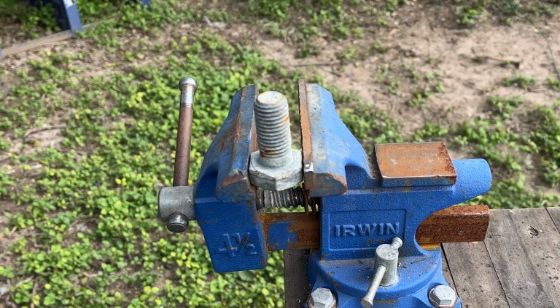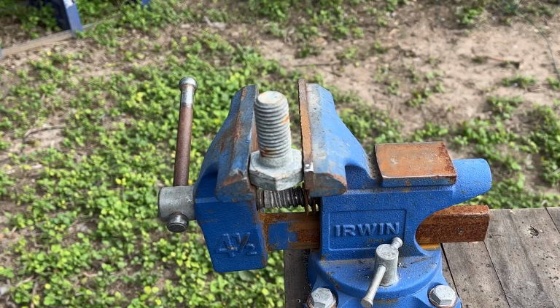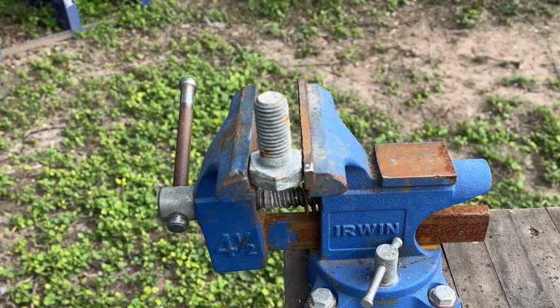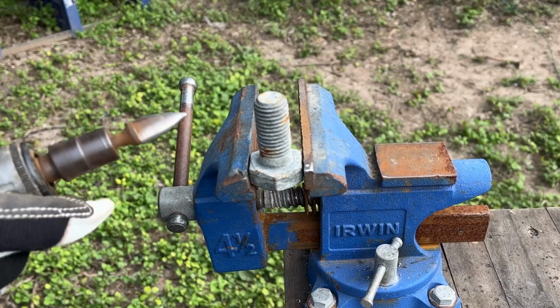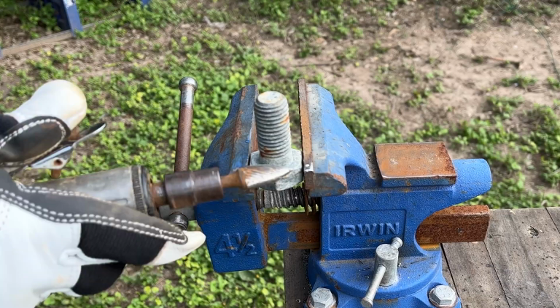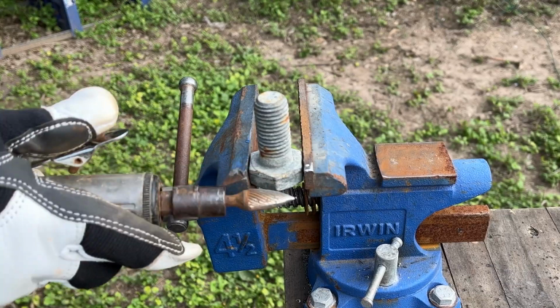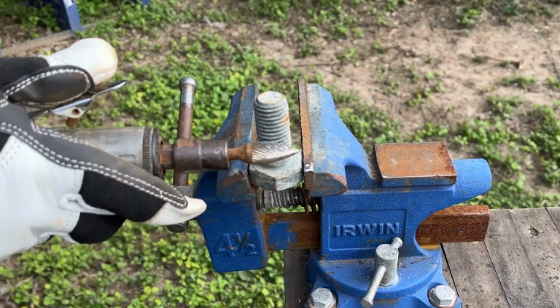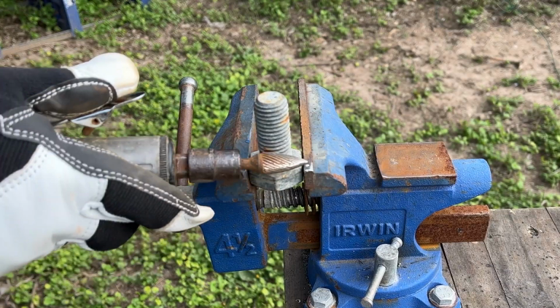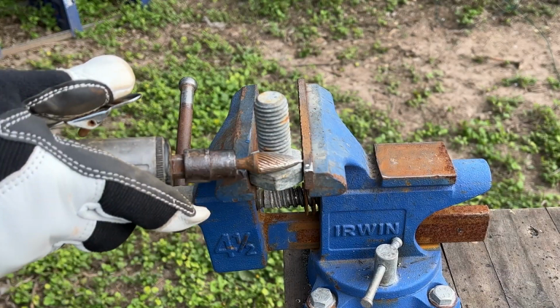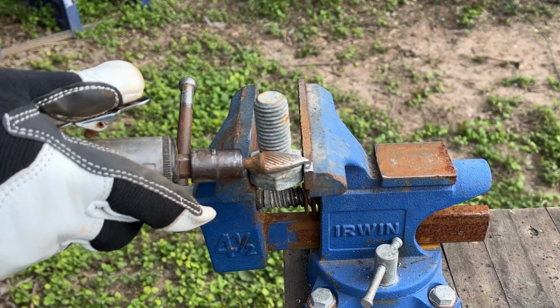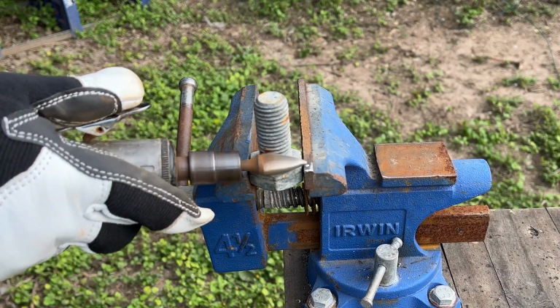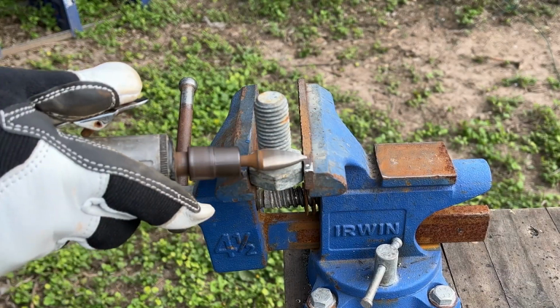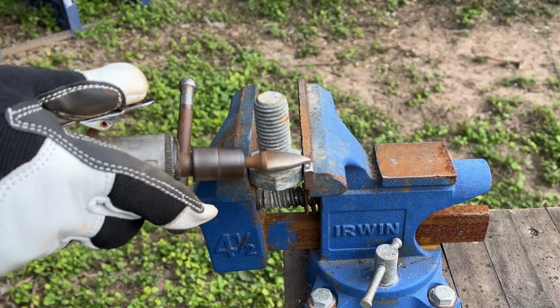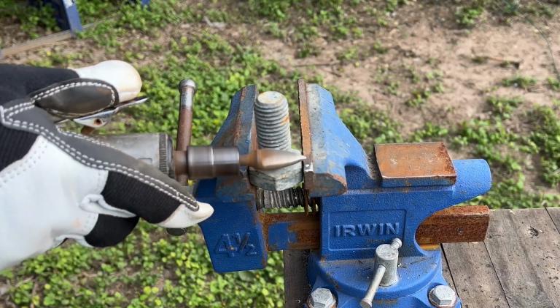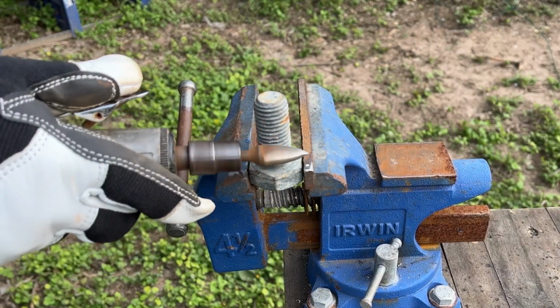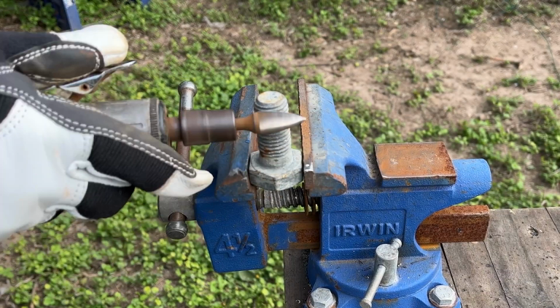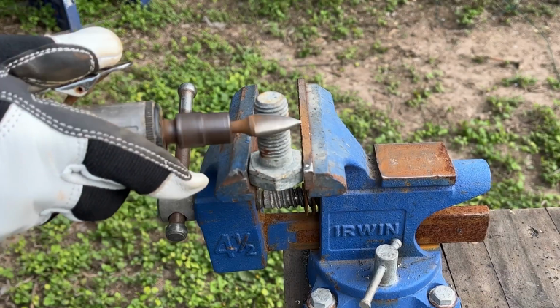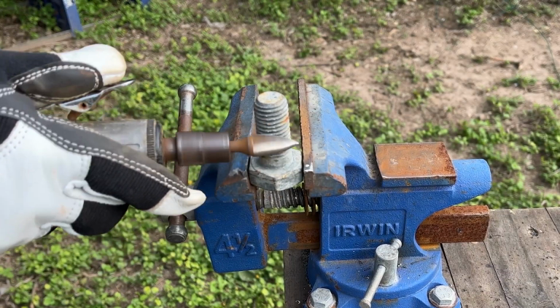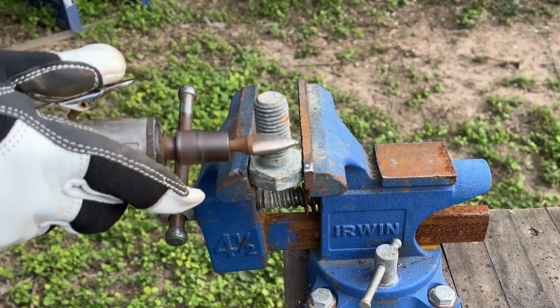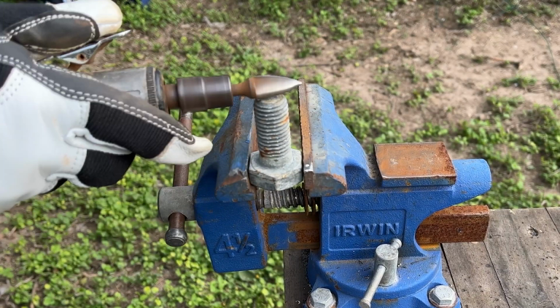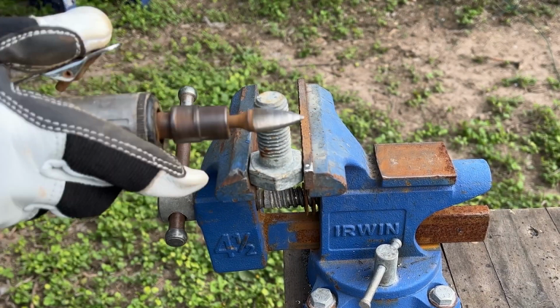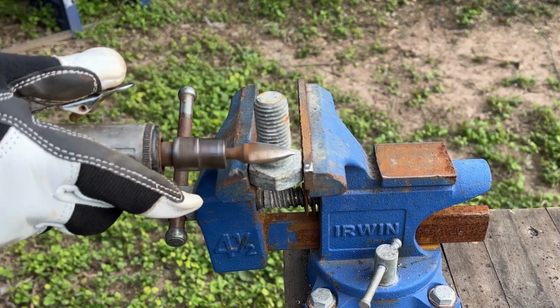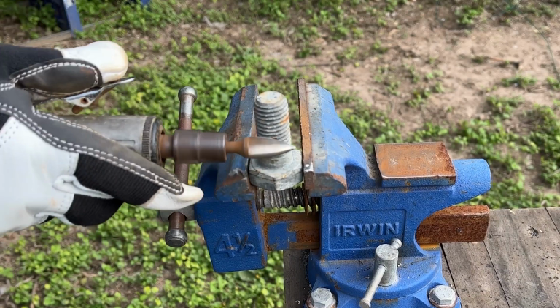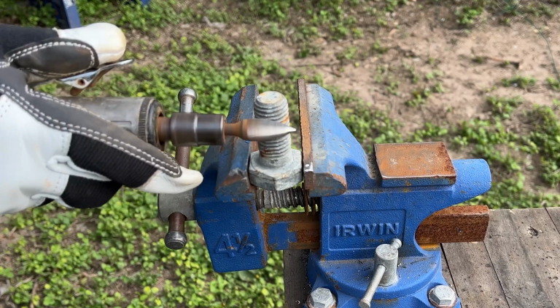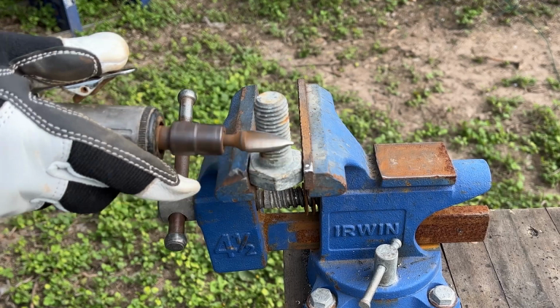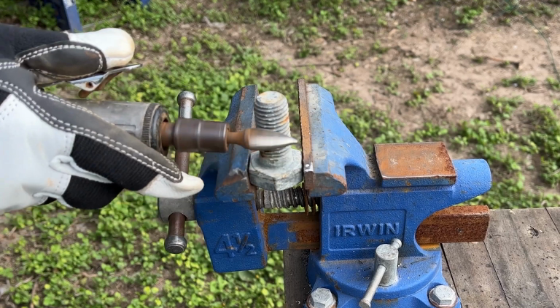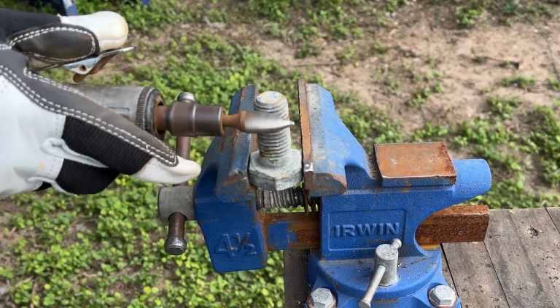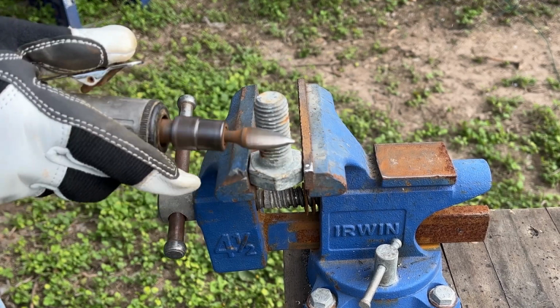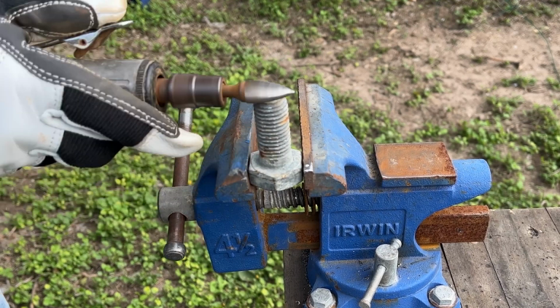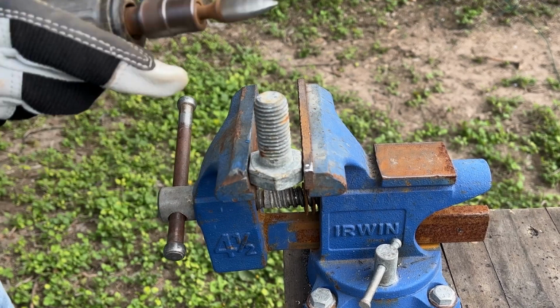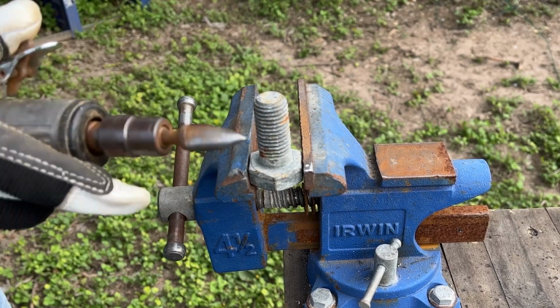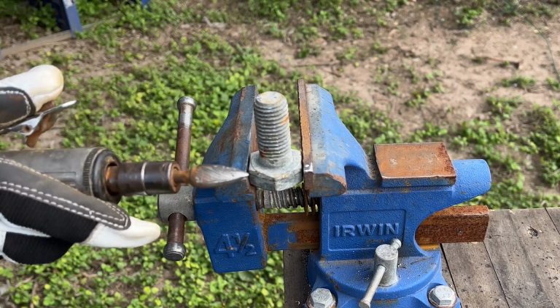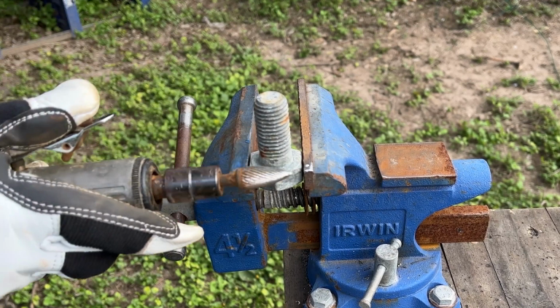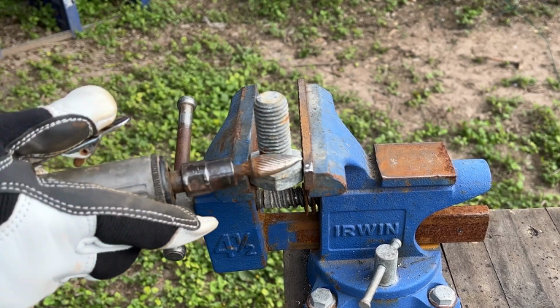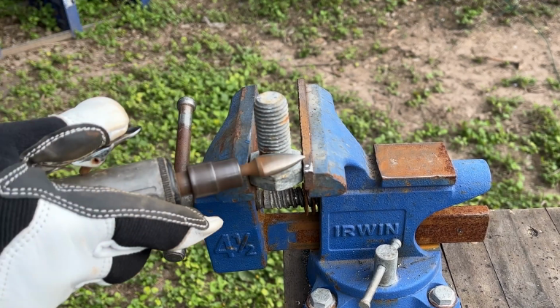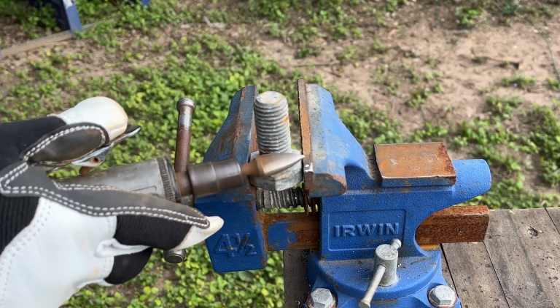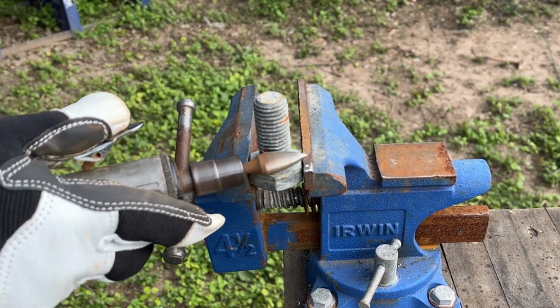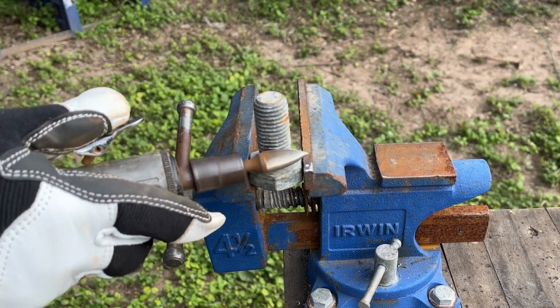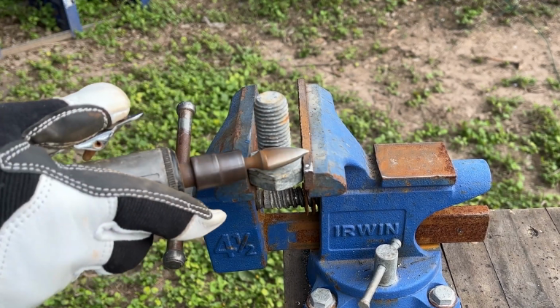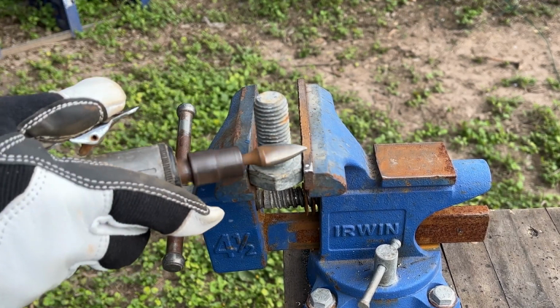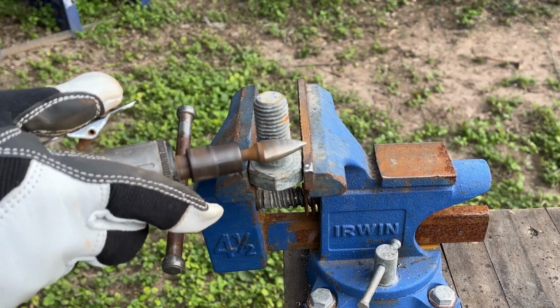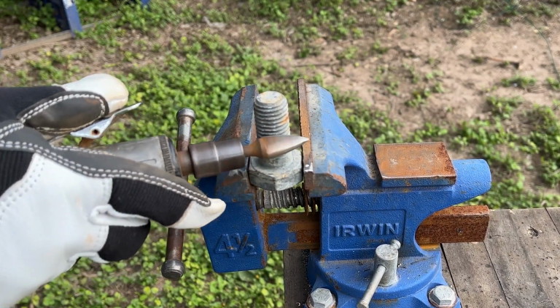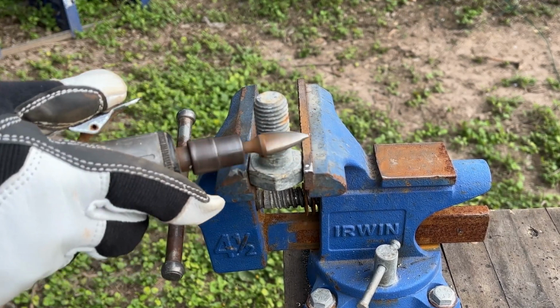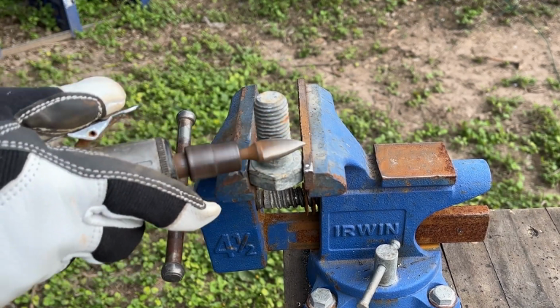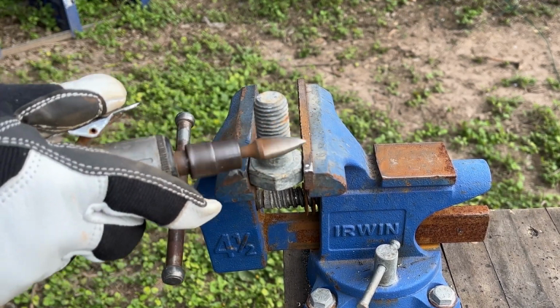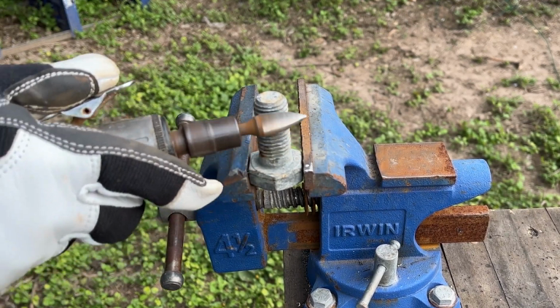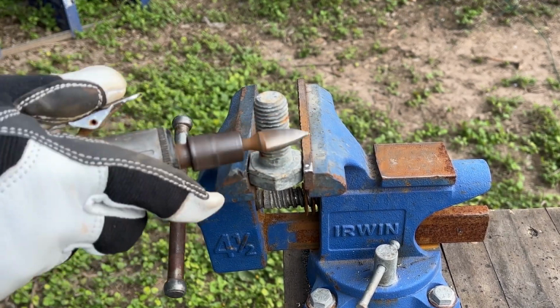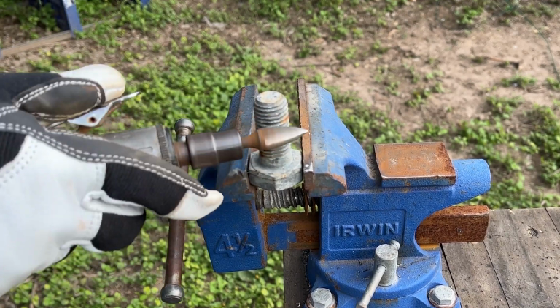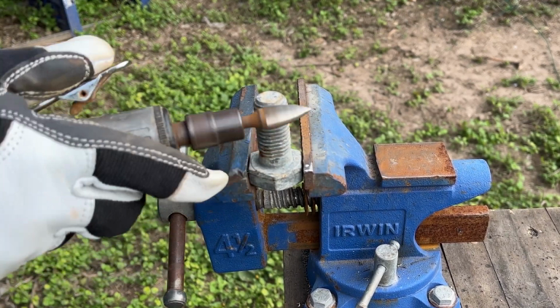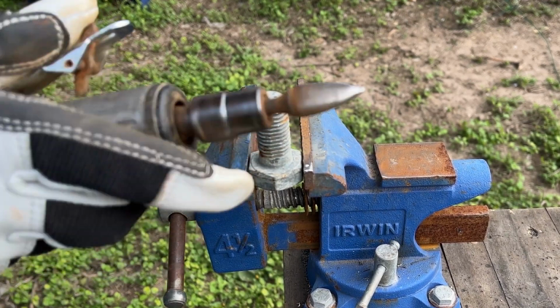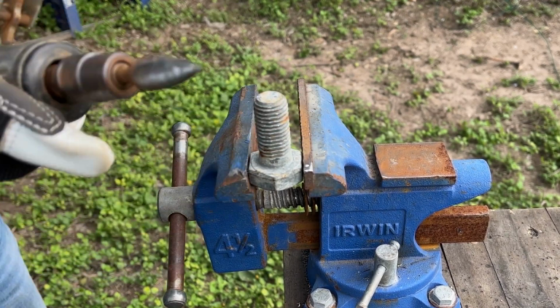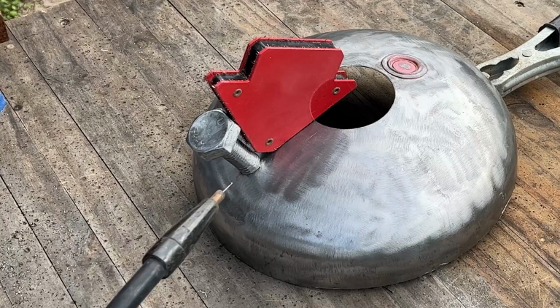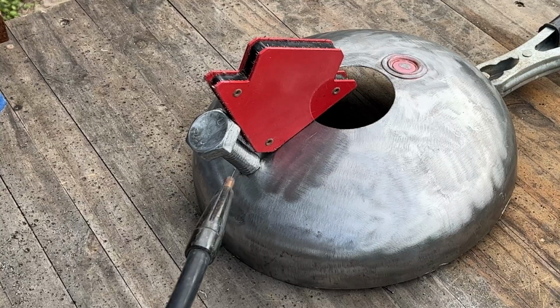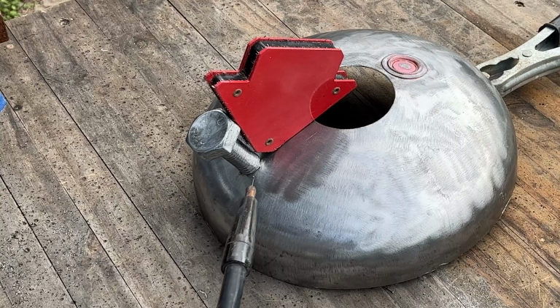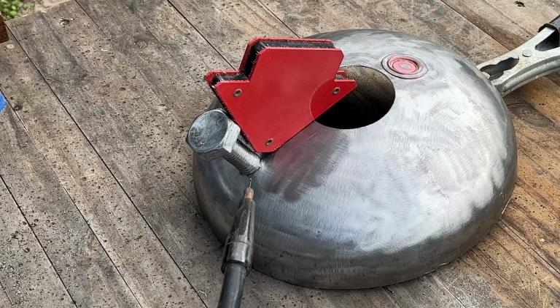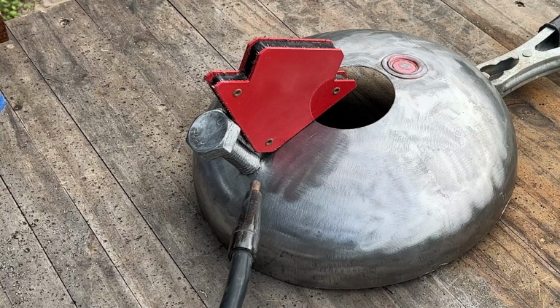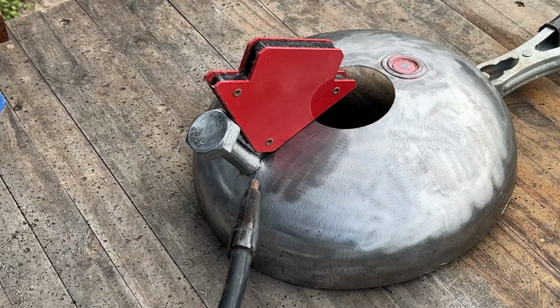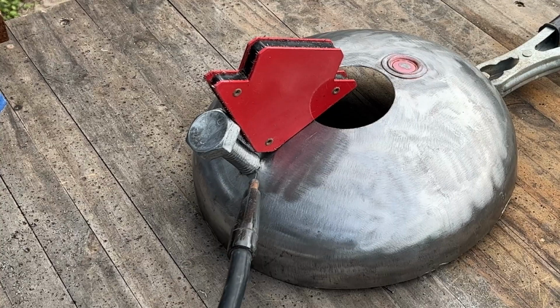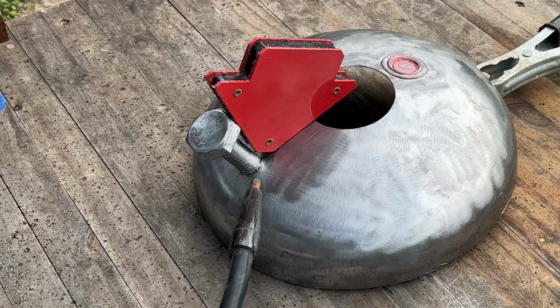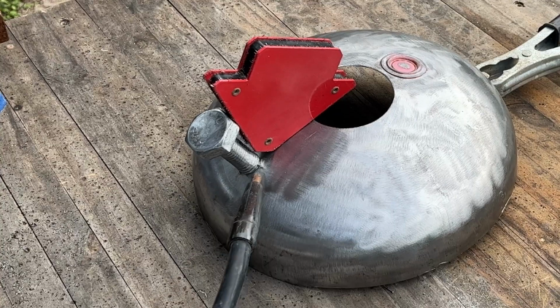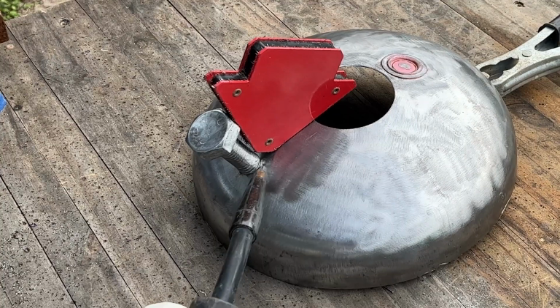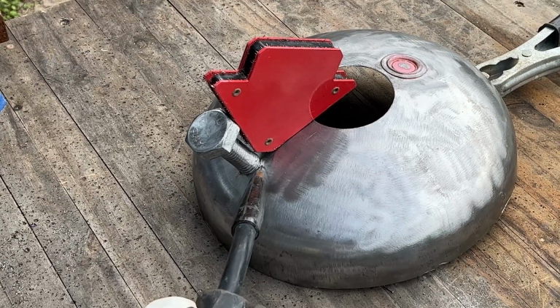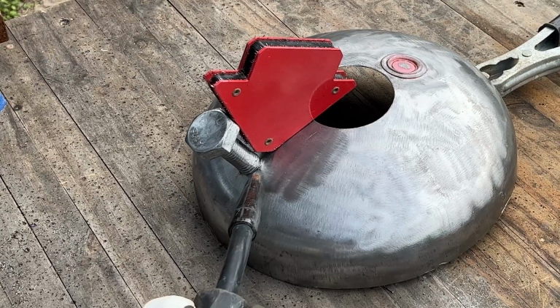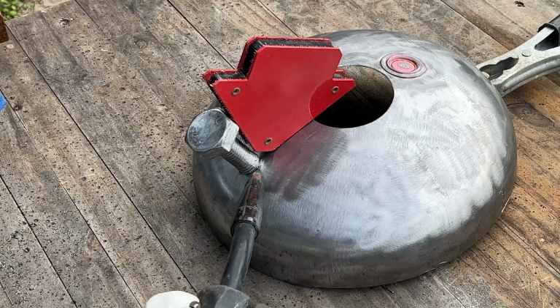I'm removing the threads for a smoother finish on this bolt. This will be used as a handle to open and close the furnace lid.